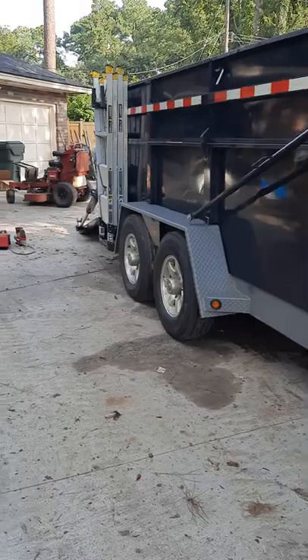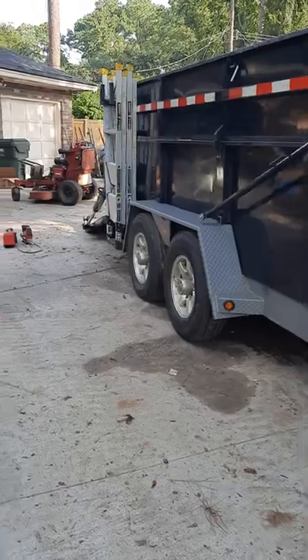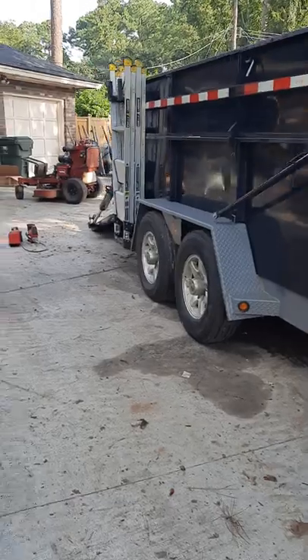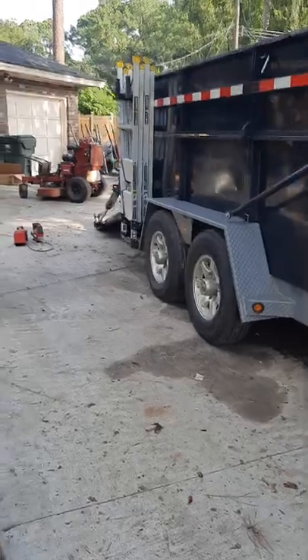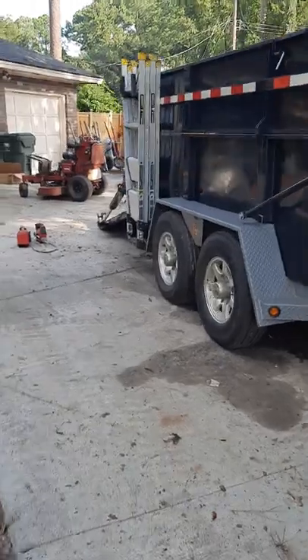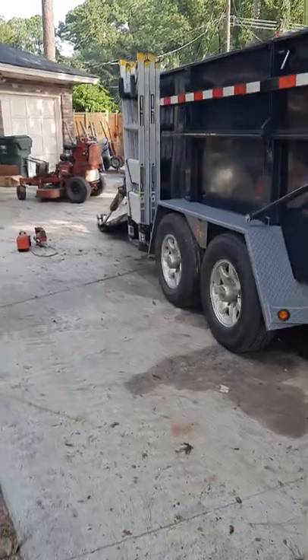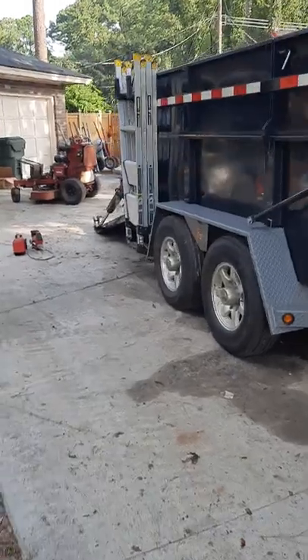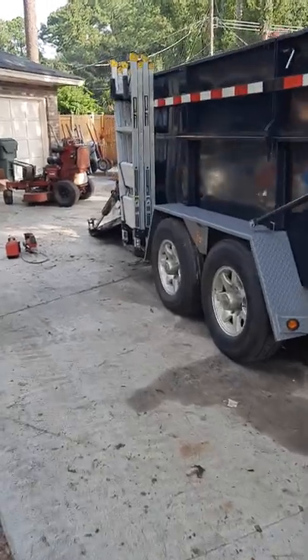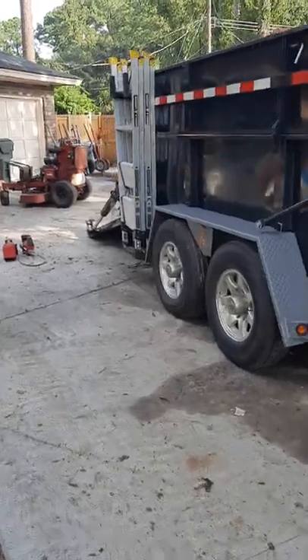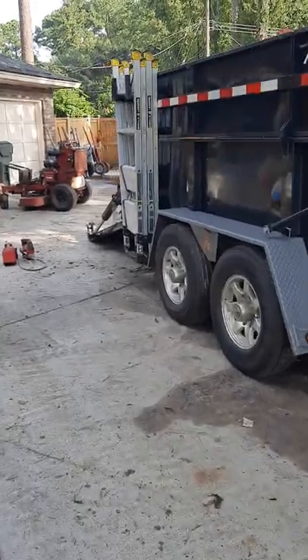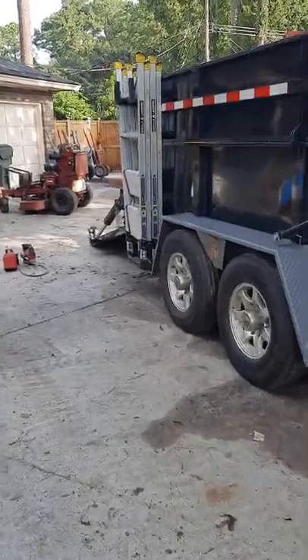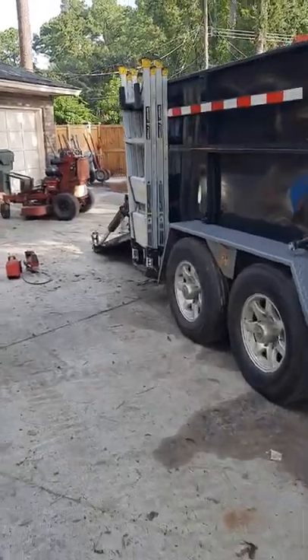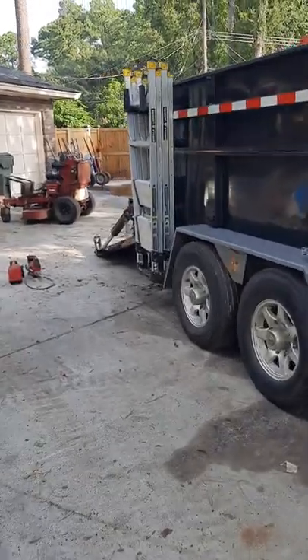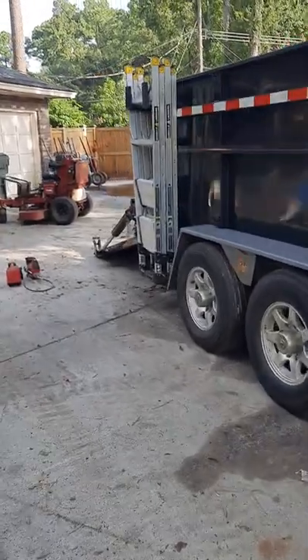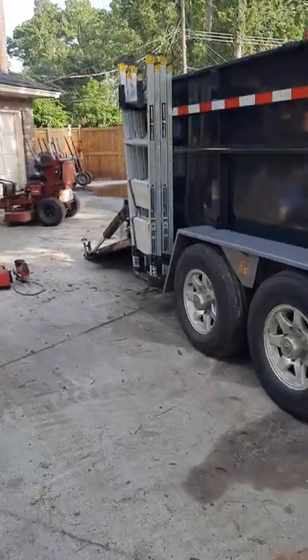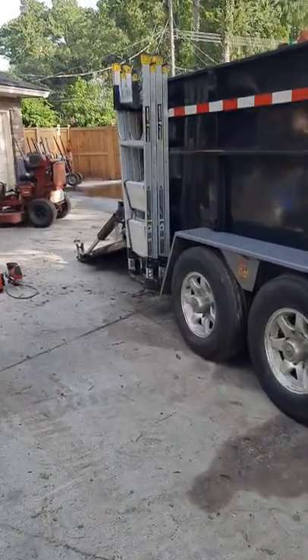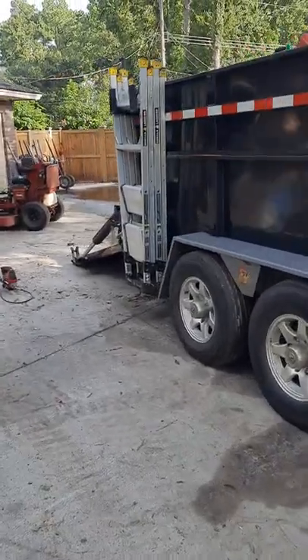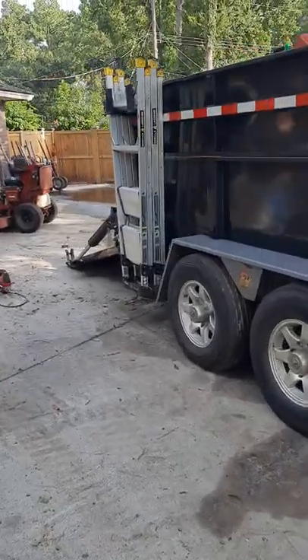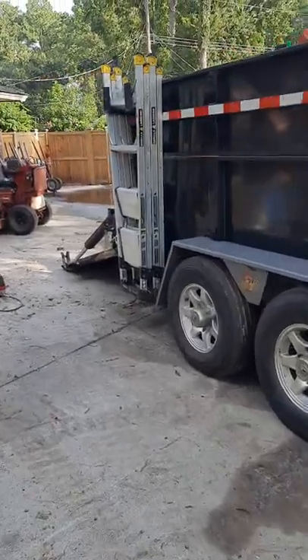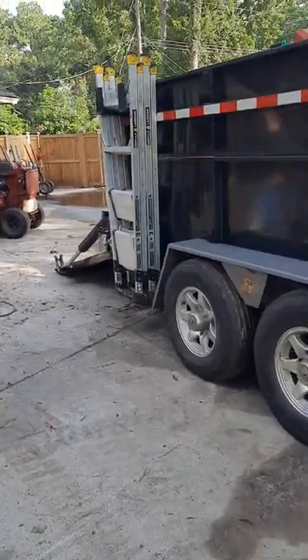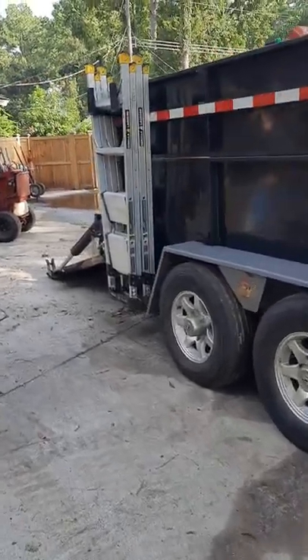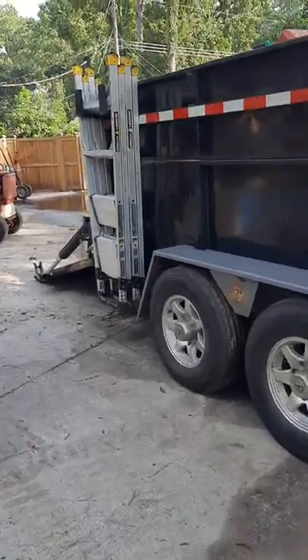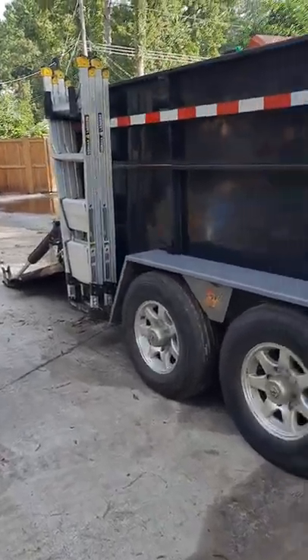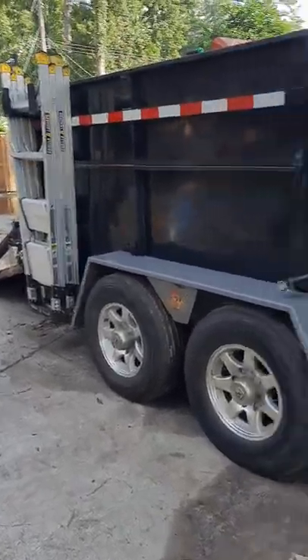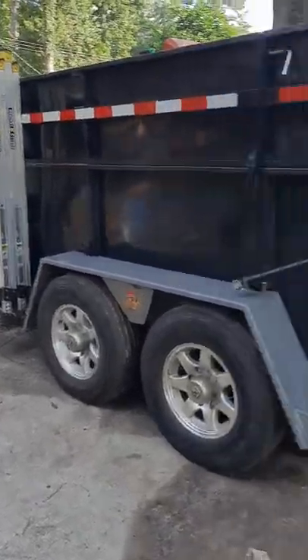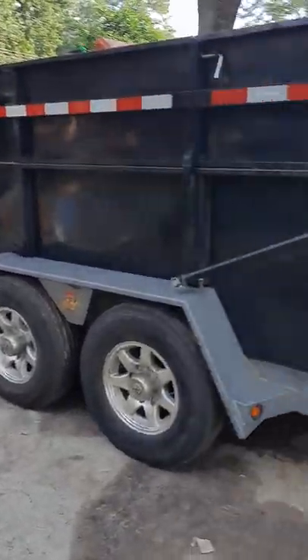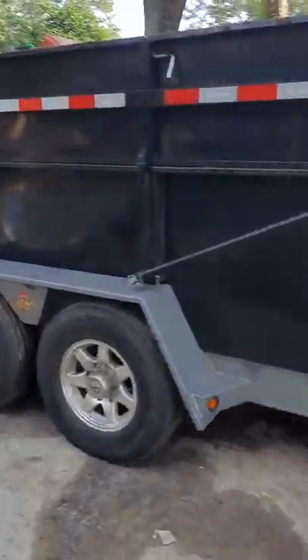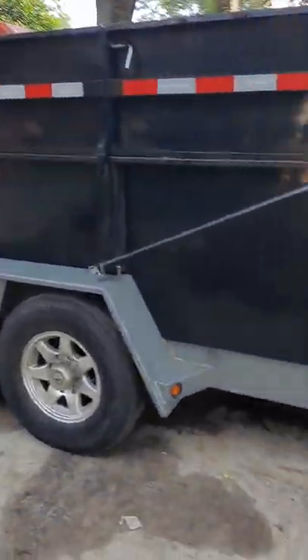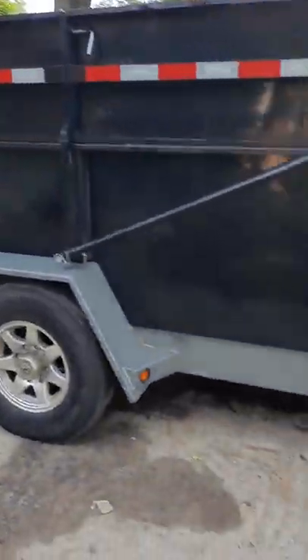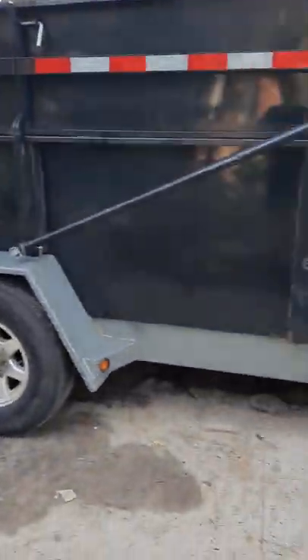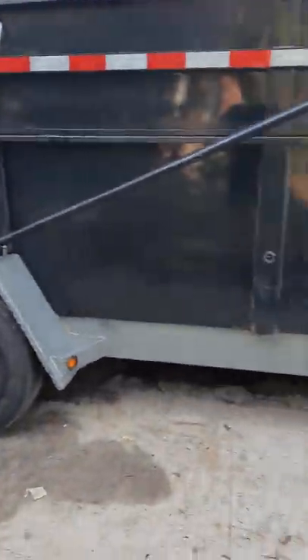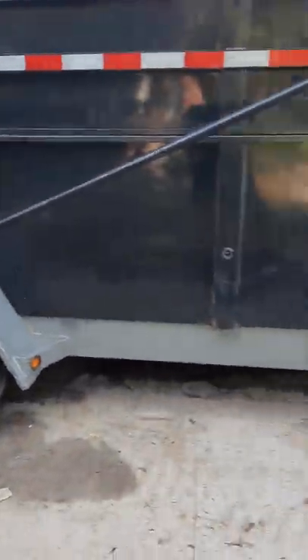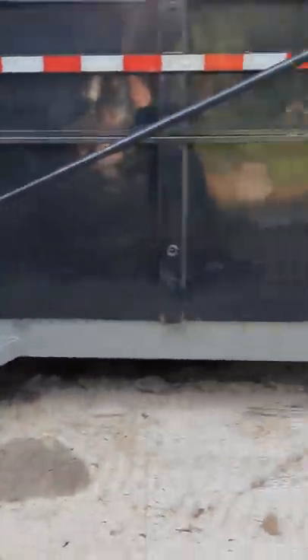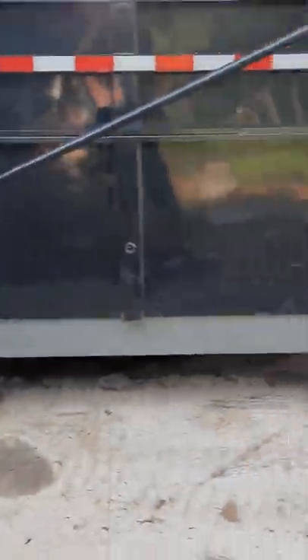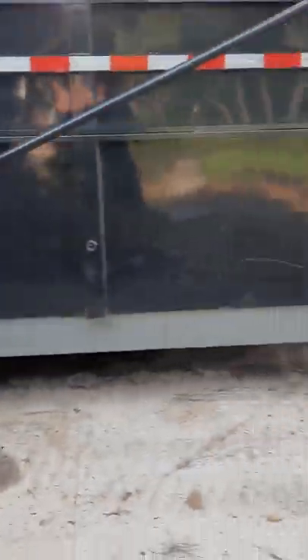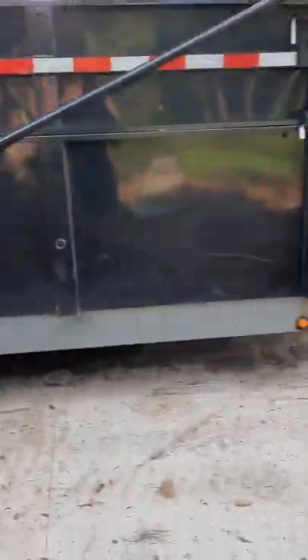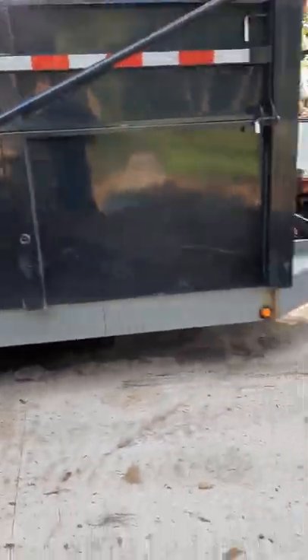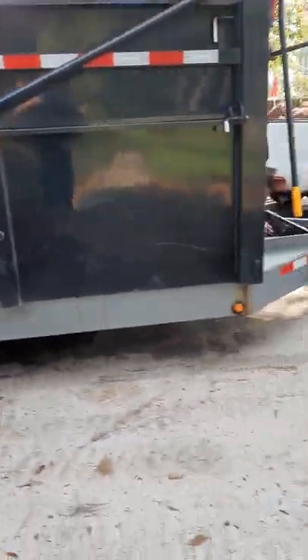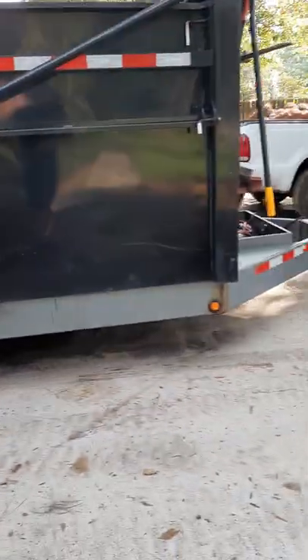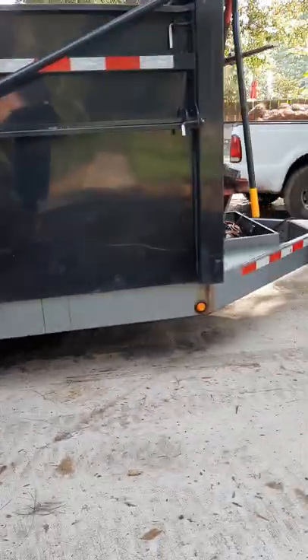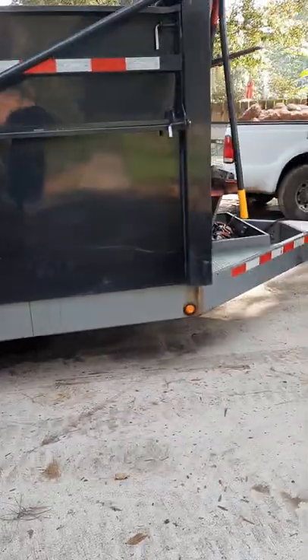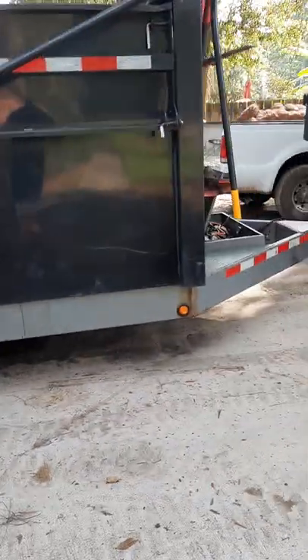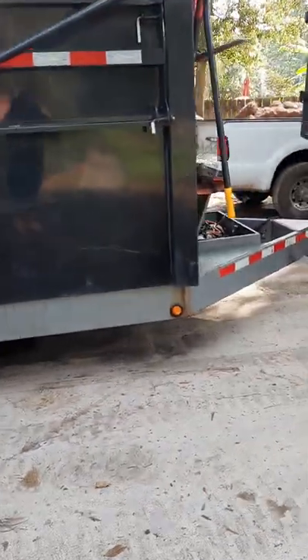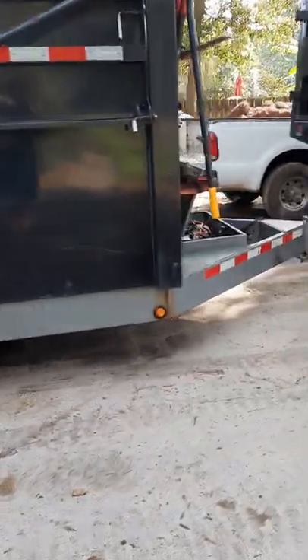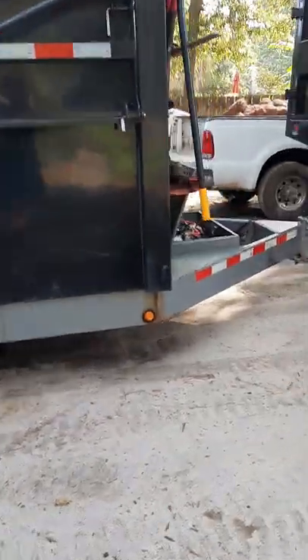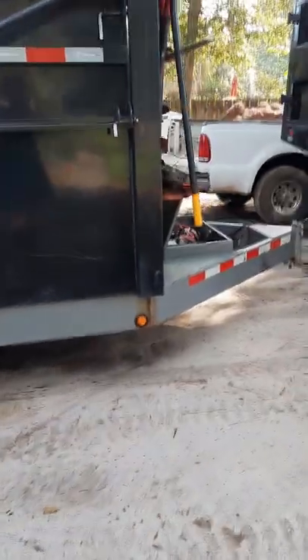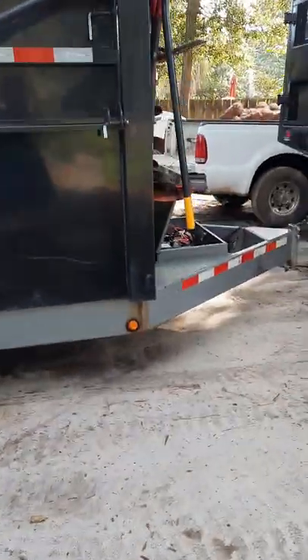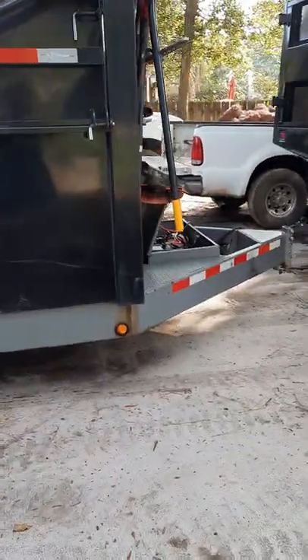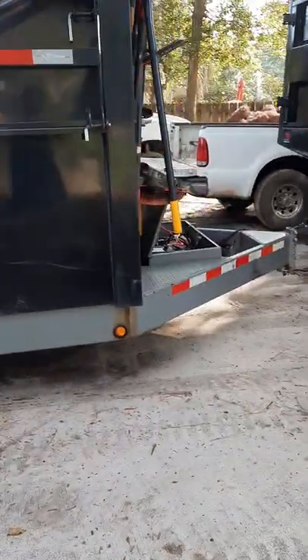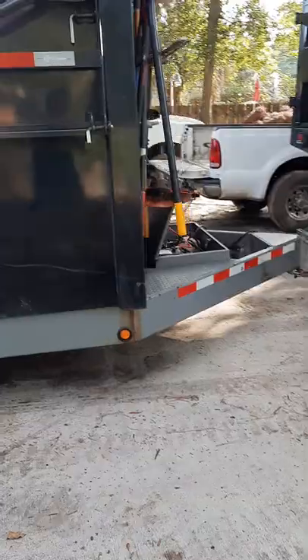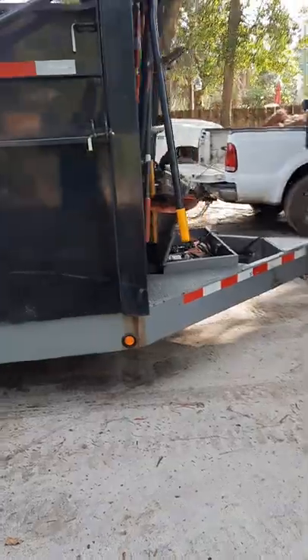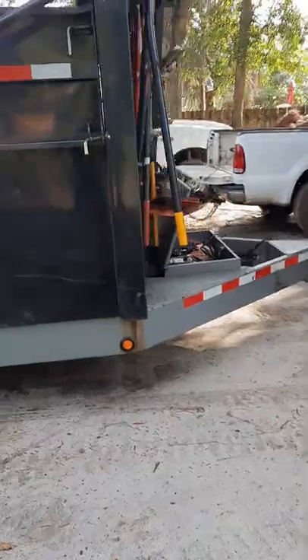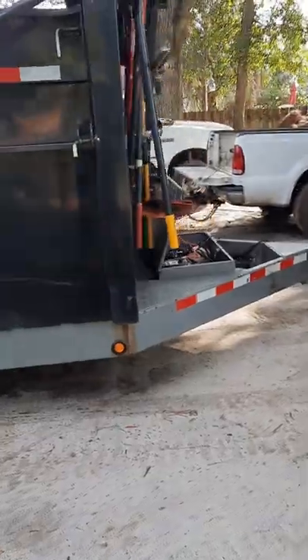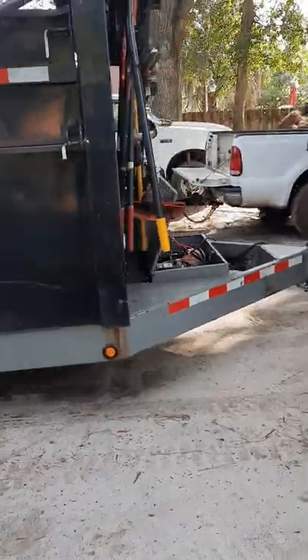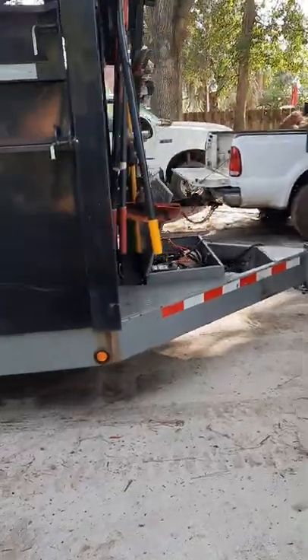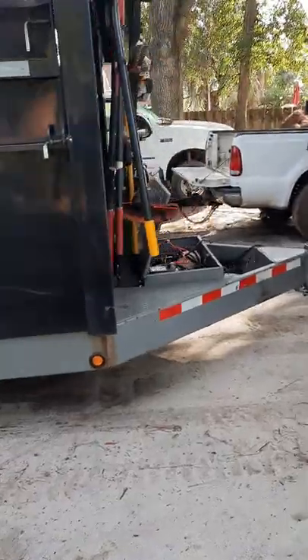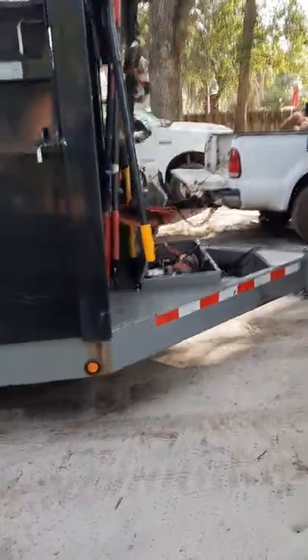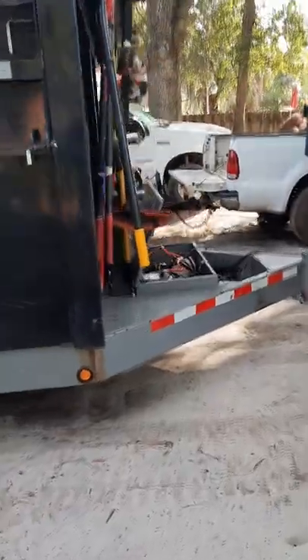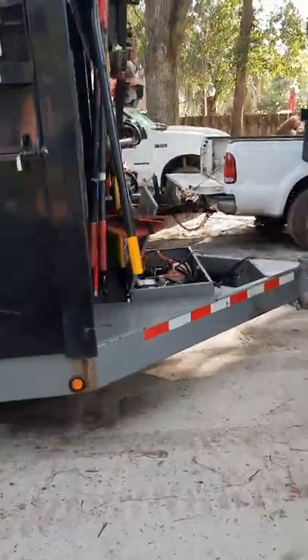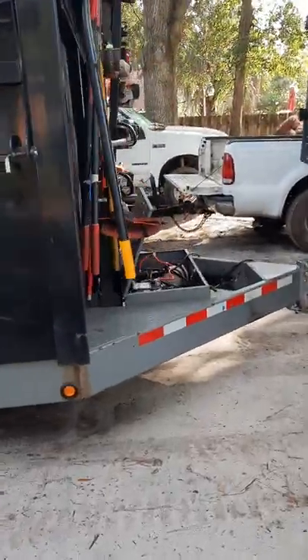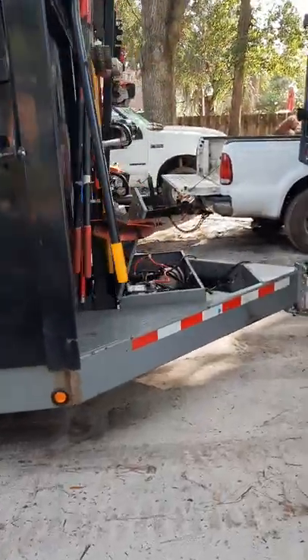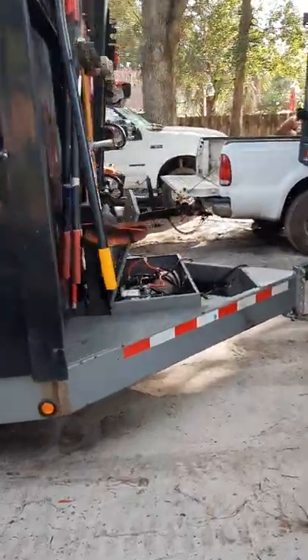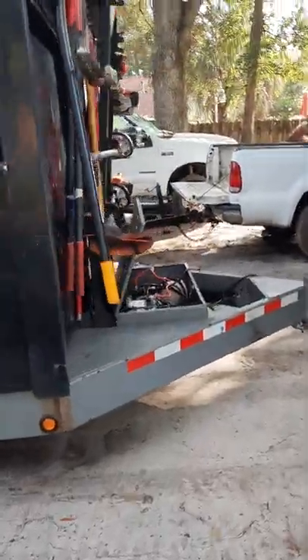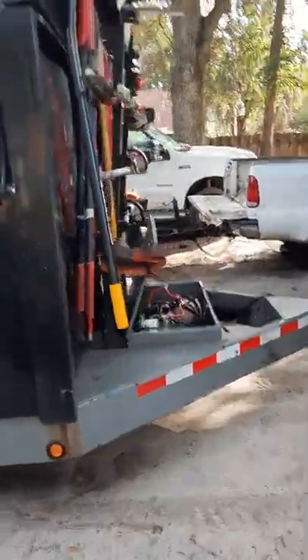What's up guys — I want to show you a couple of the small upgrades you can do to your Big Tex dump trailer to make it honestly a heck of a lot better.